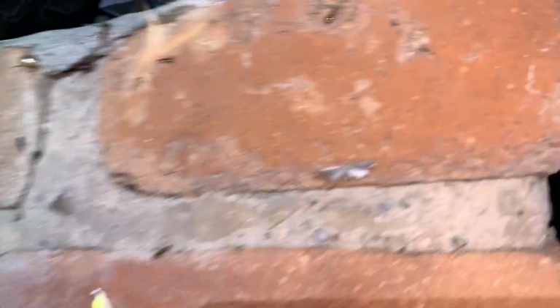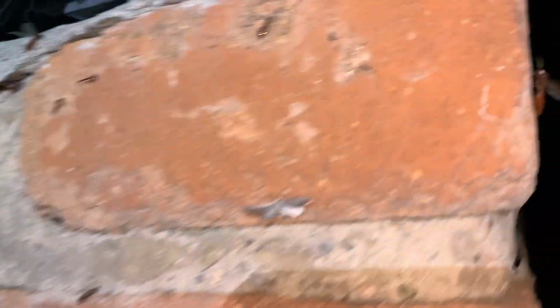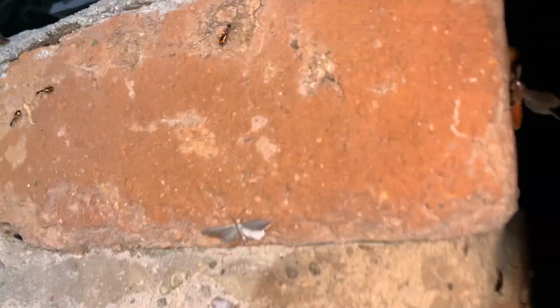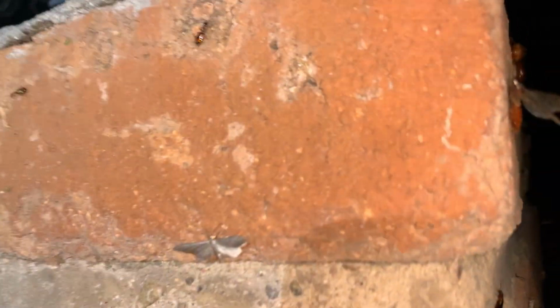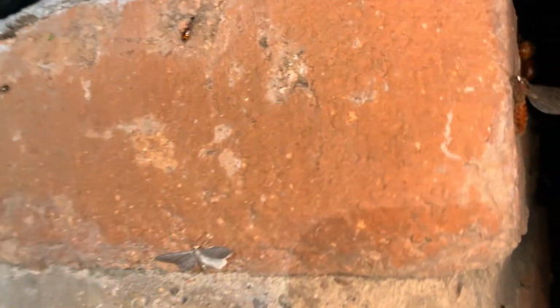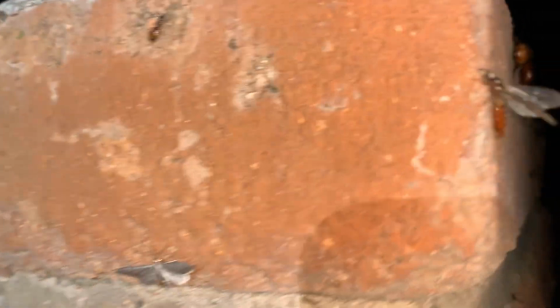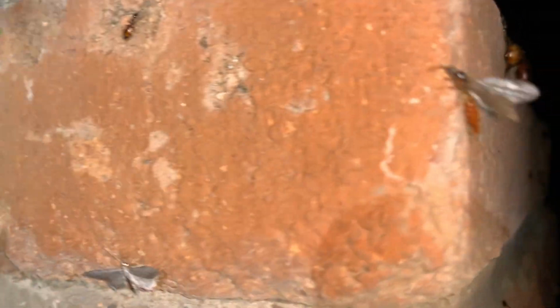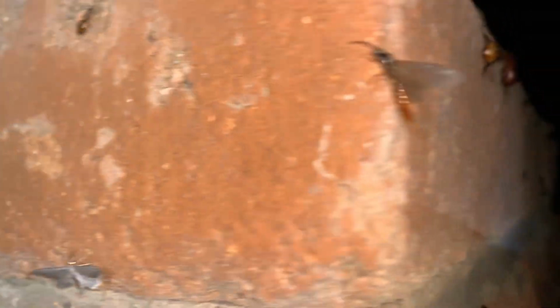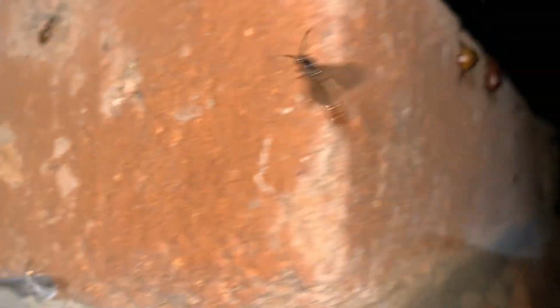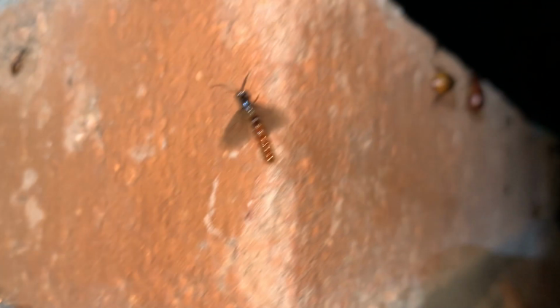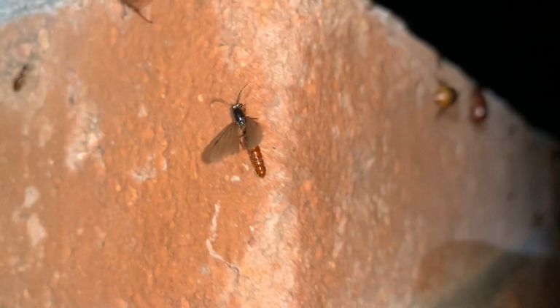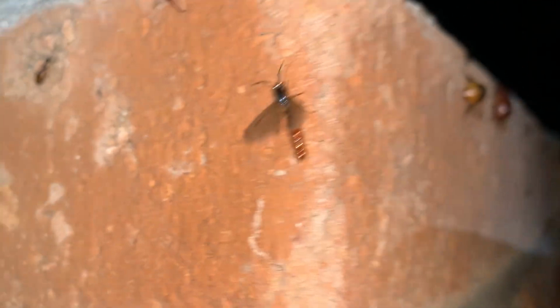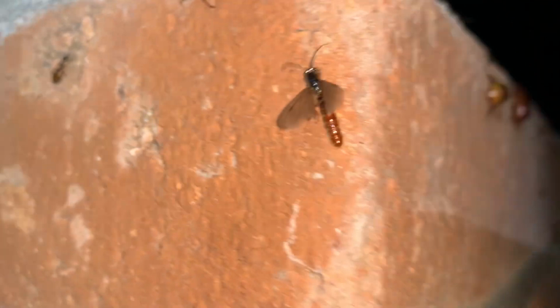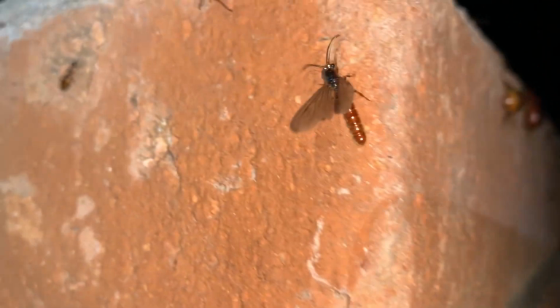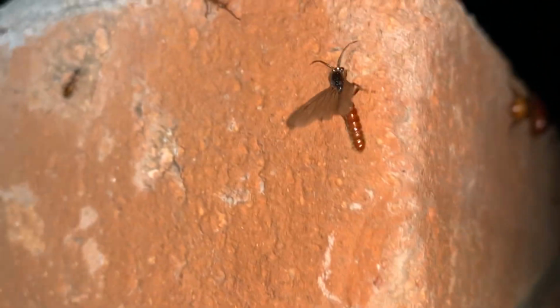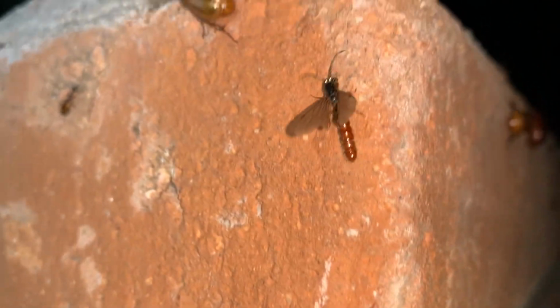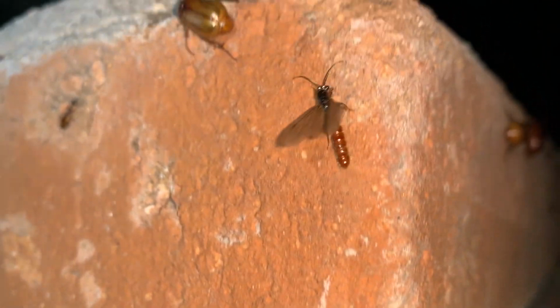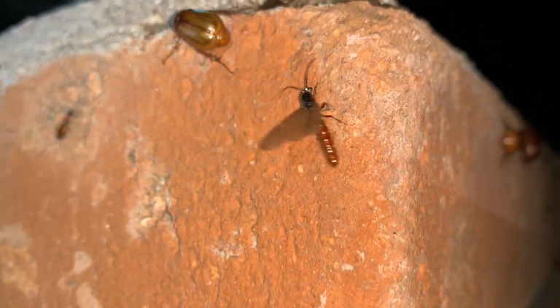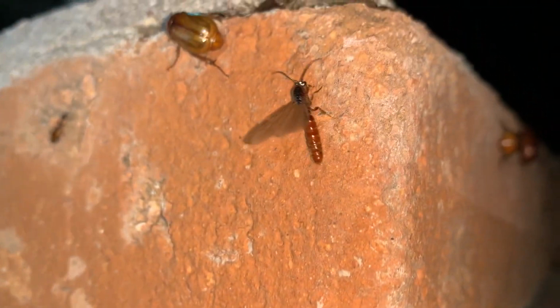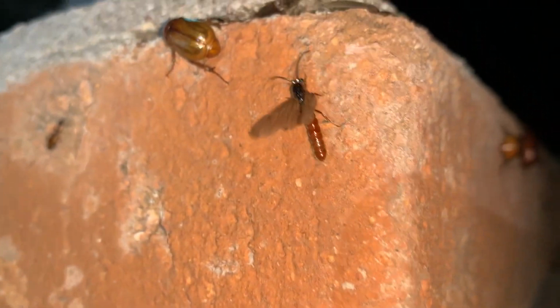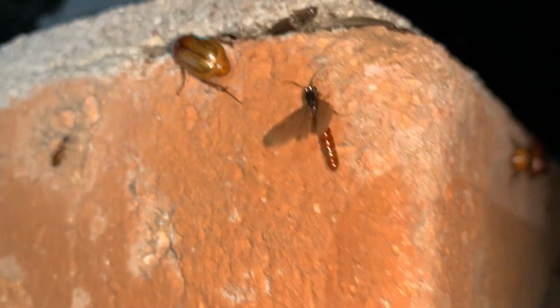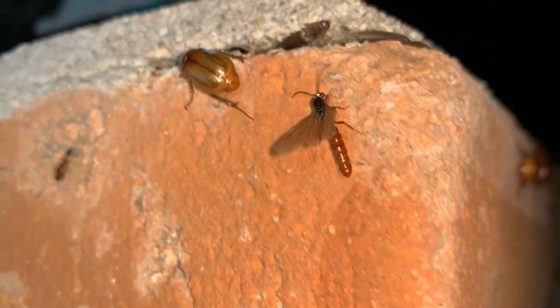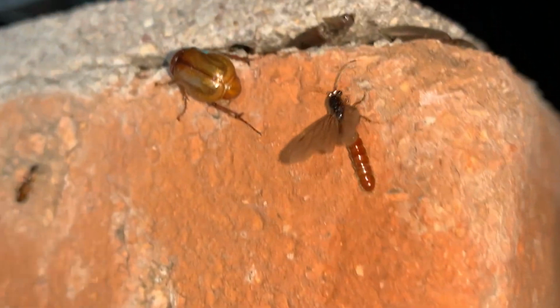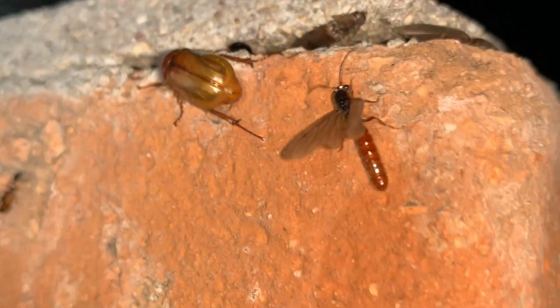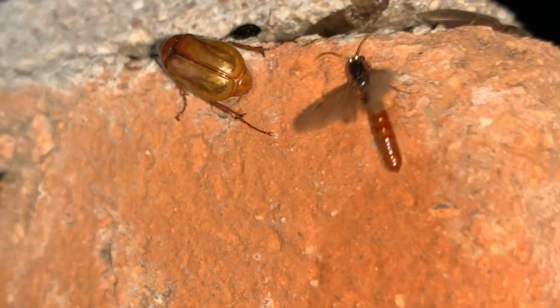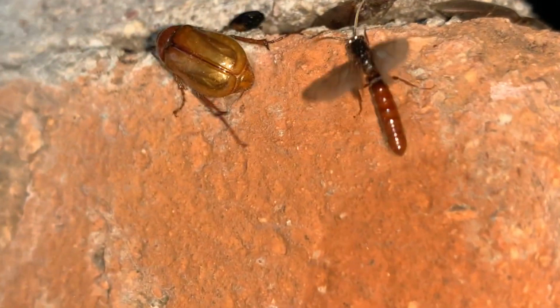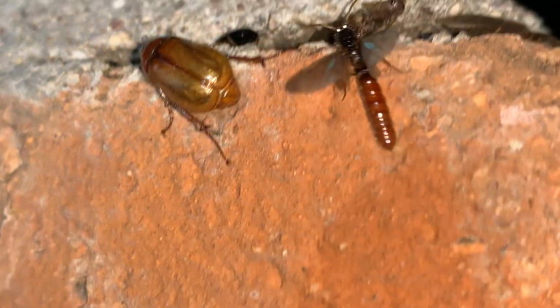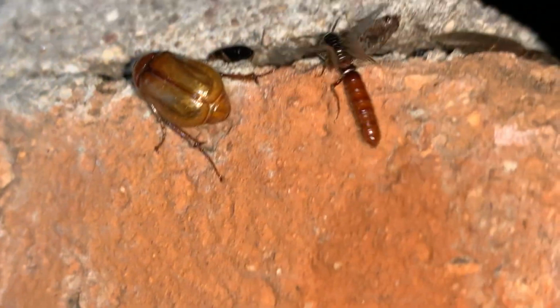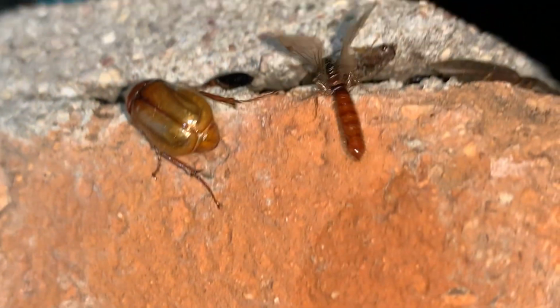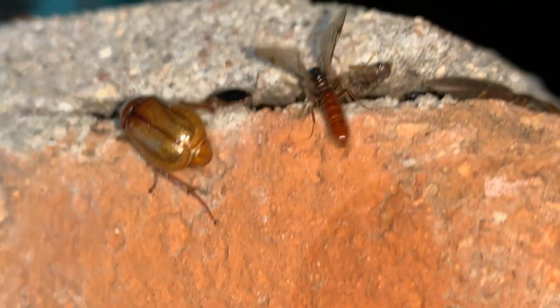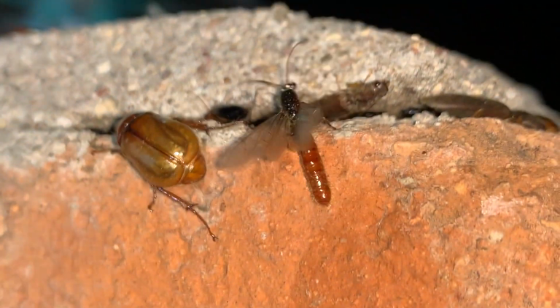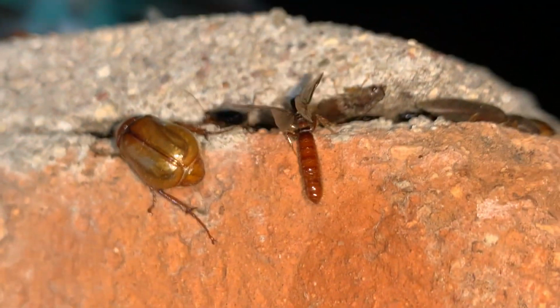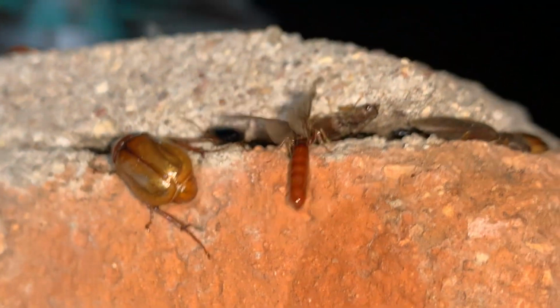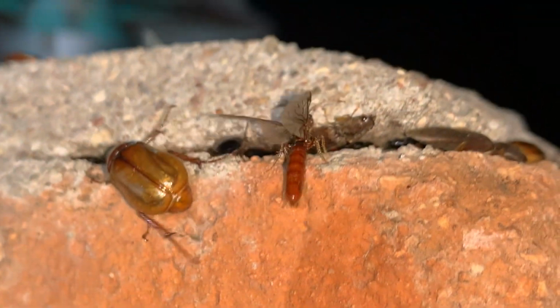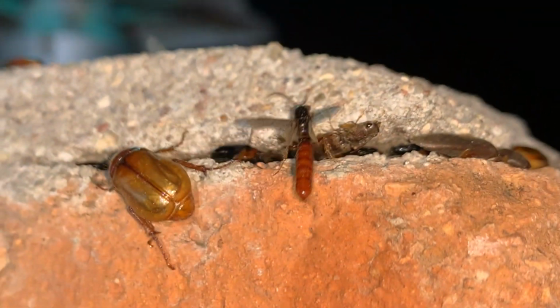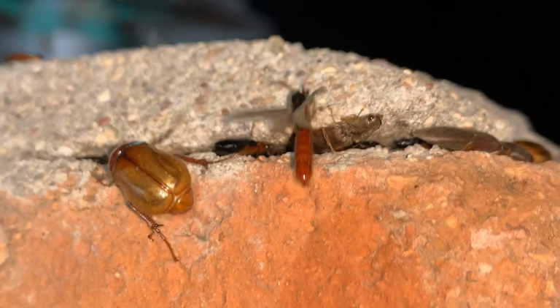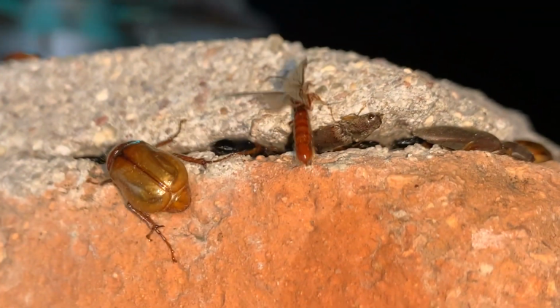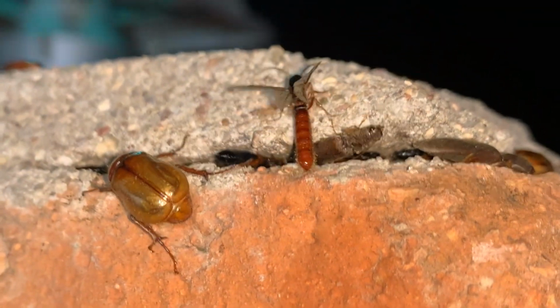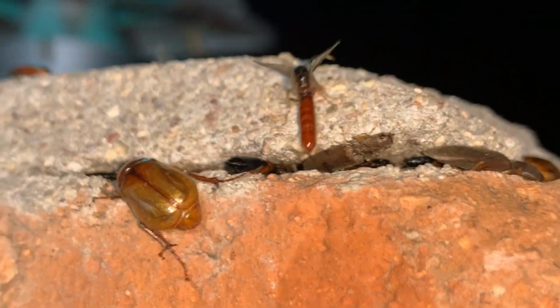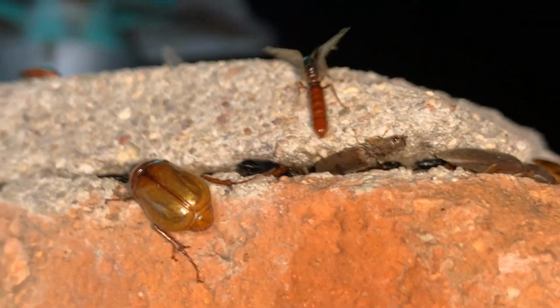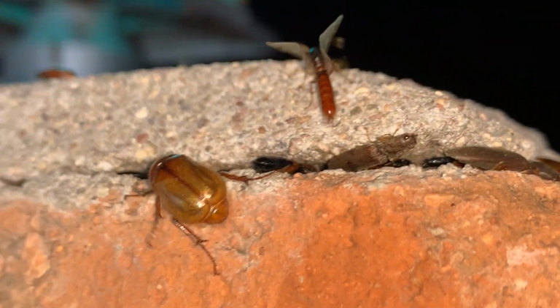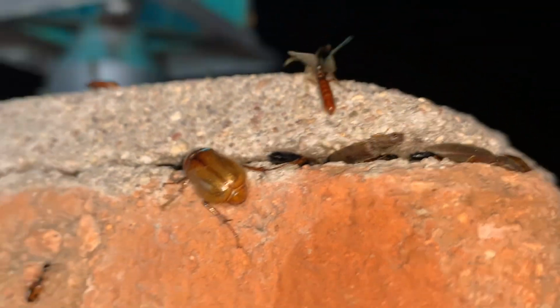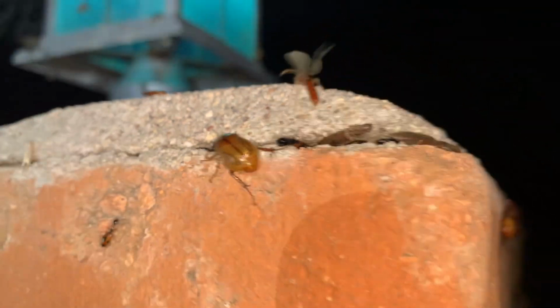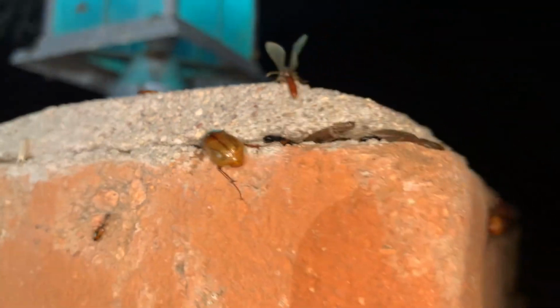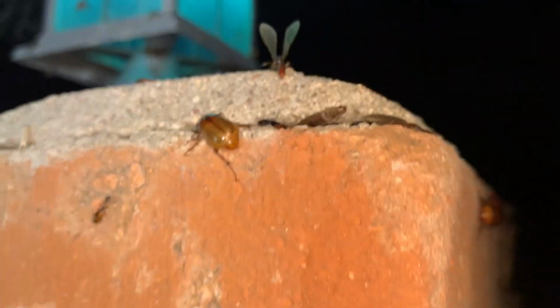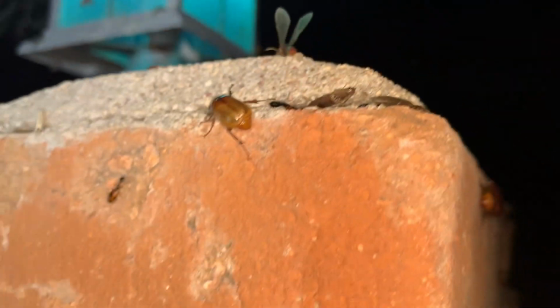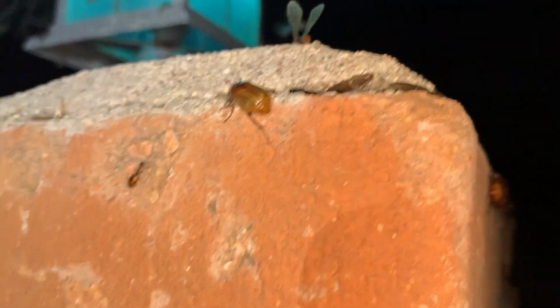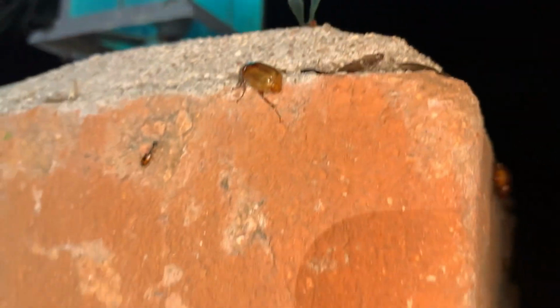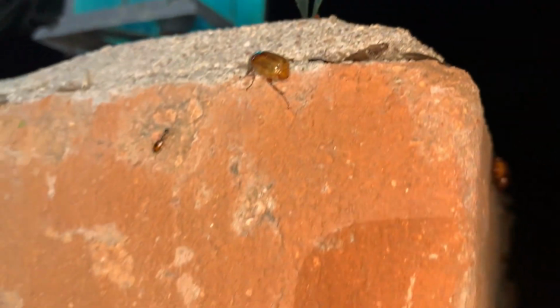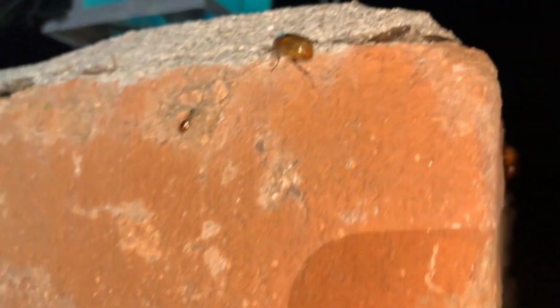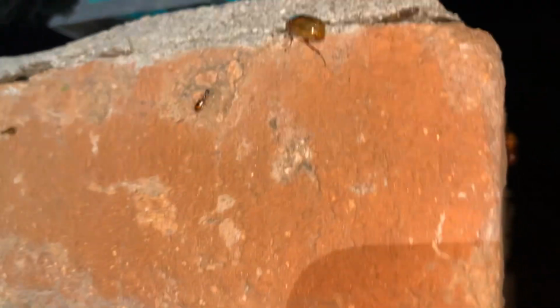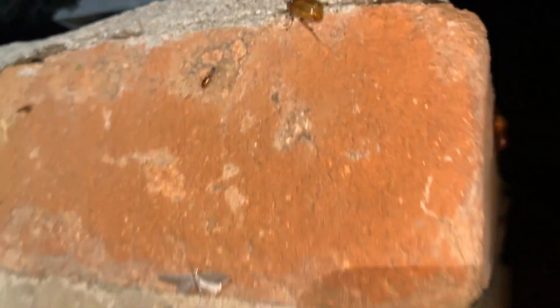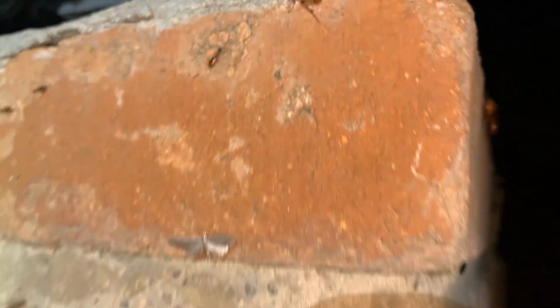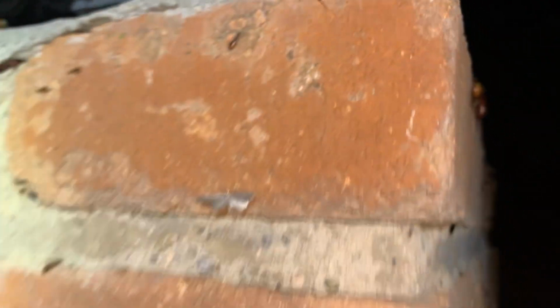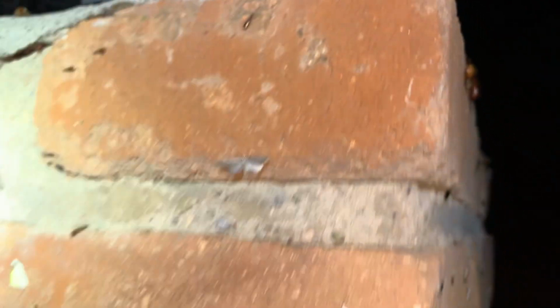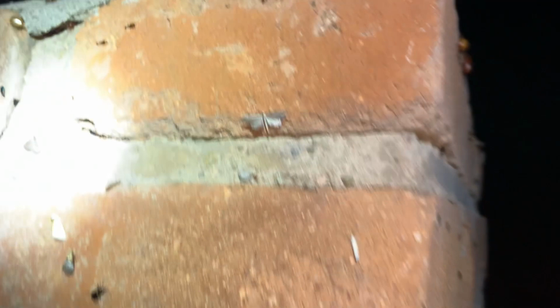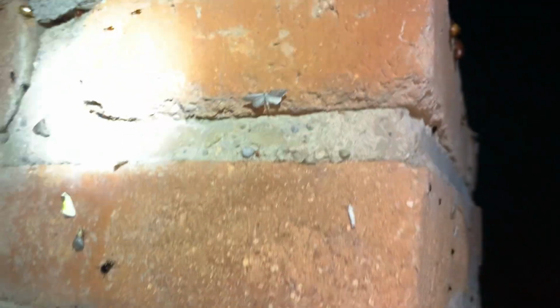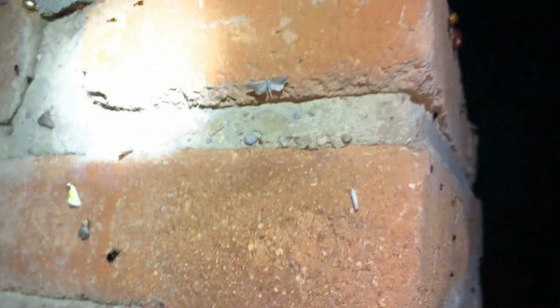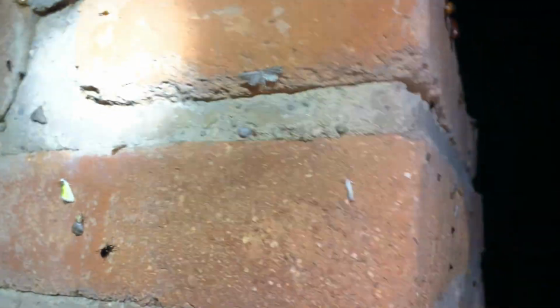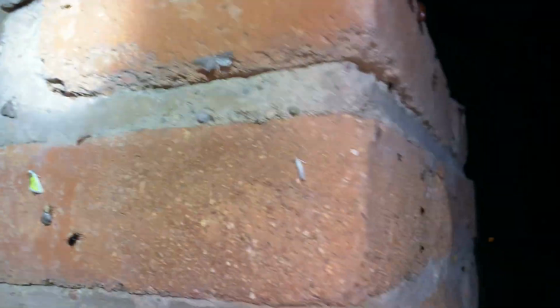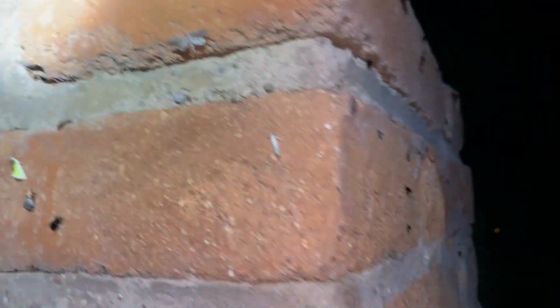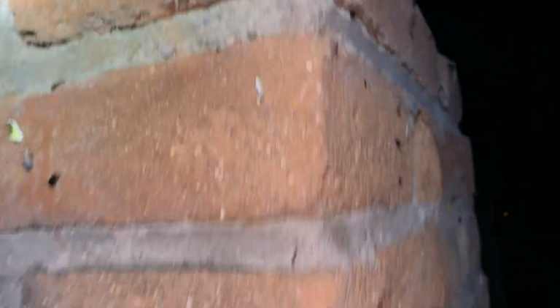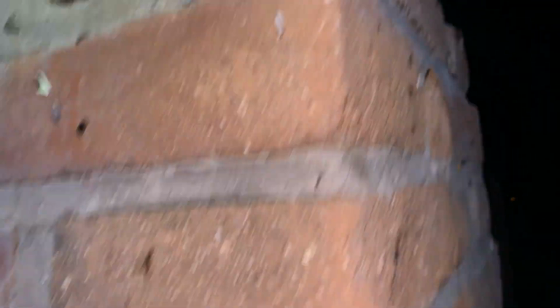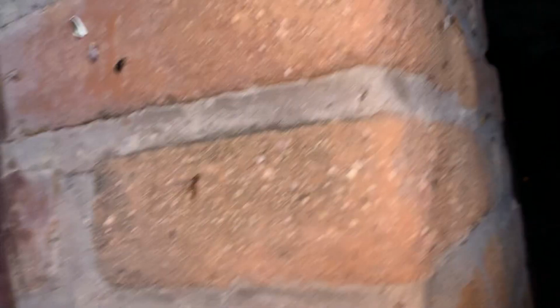And then another male army ant, I think. Not sure what the females look like.